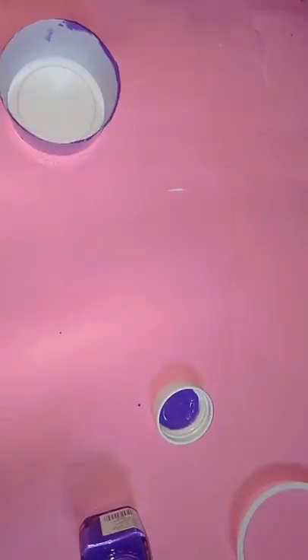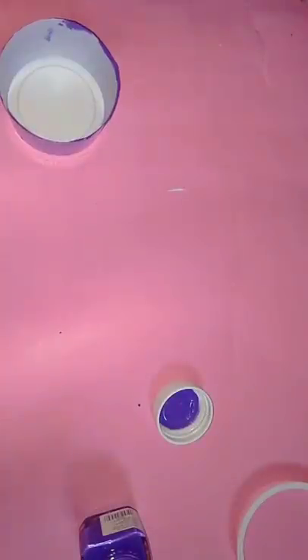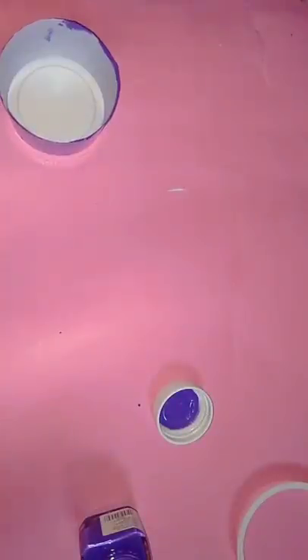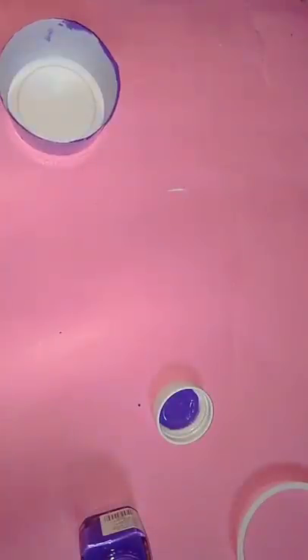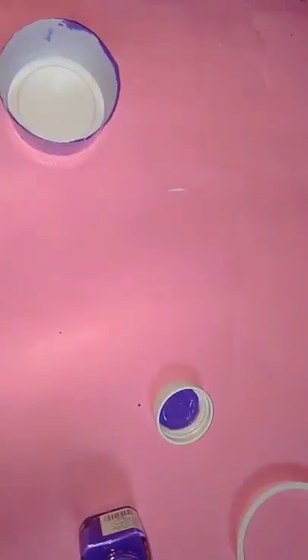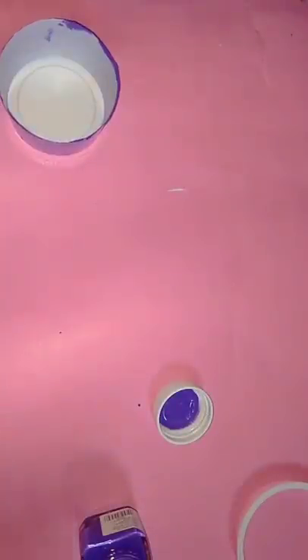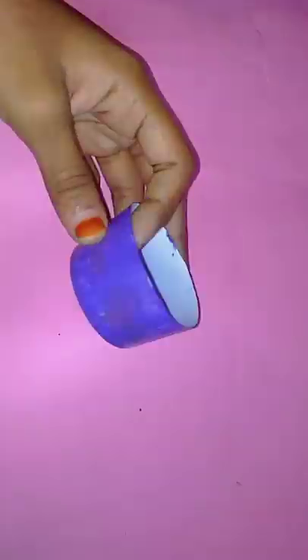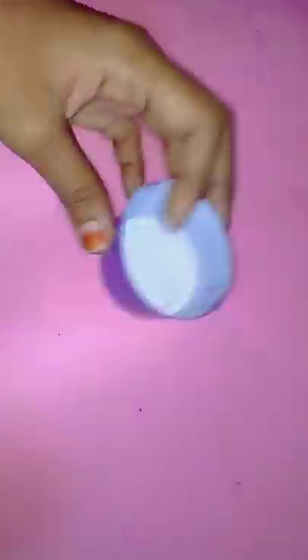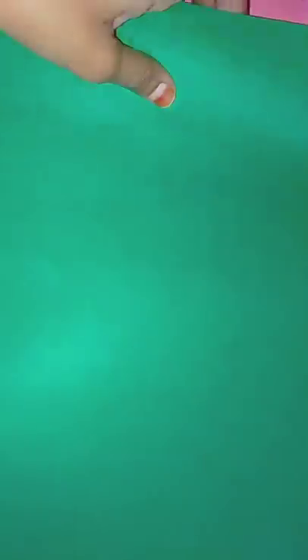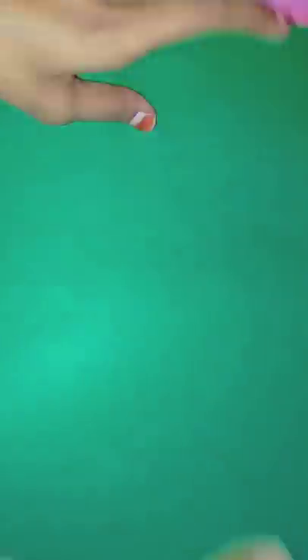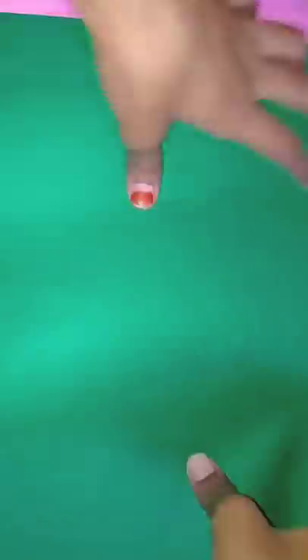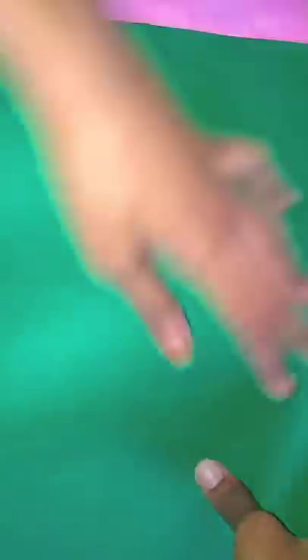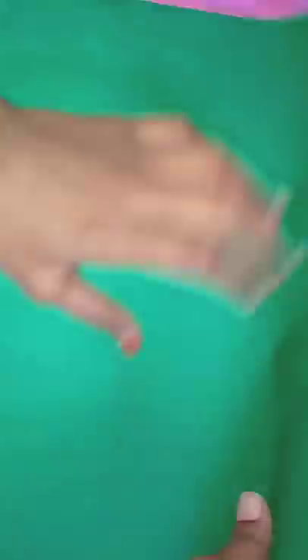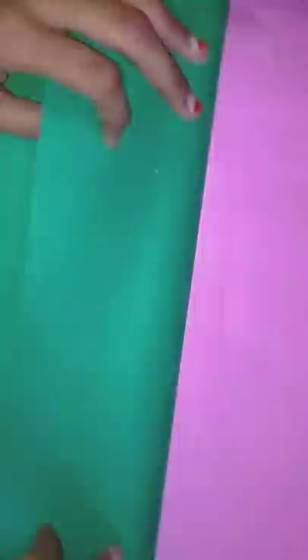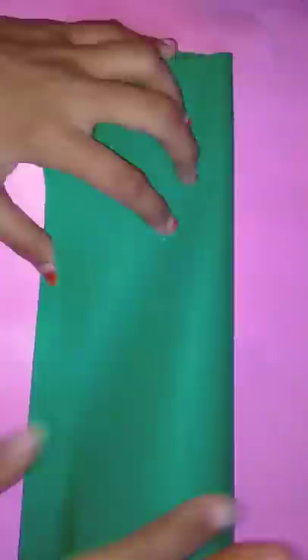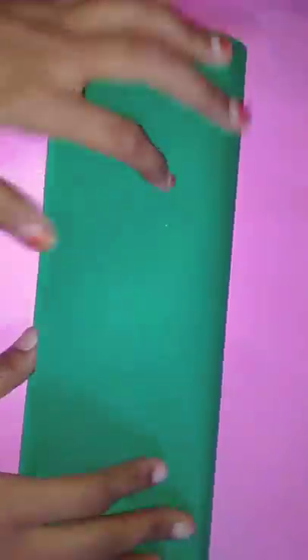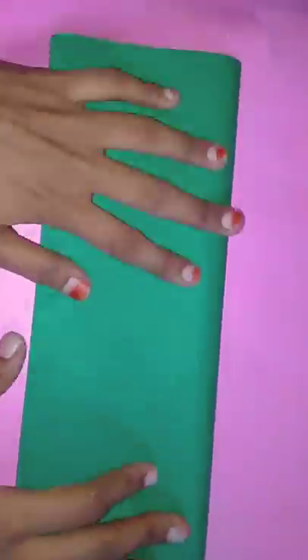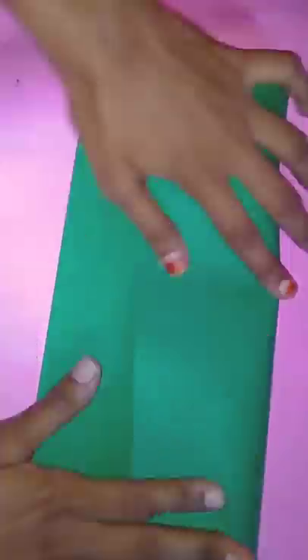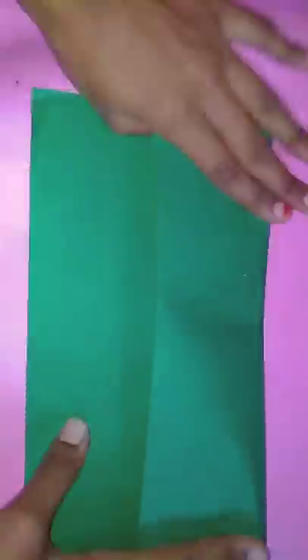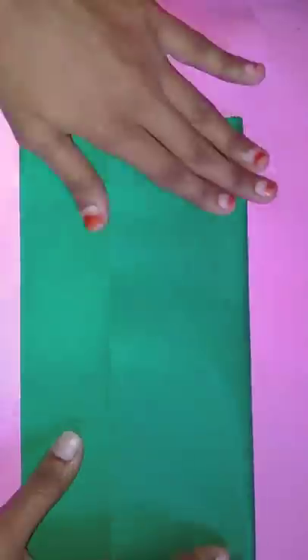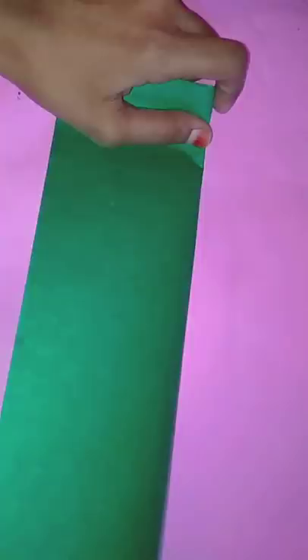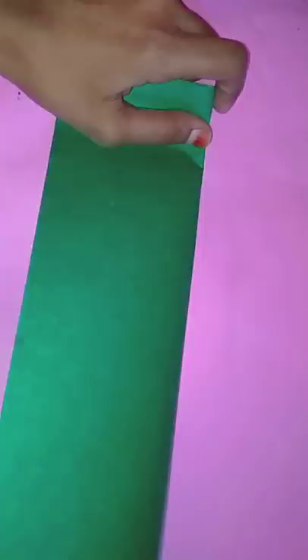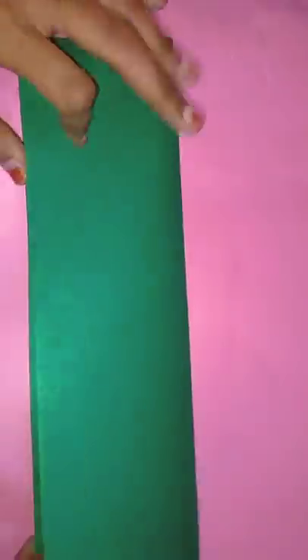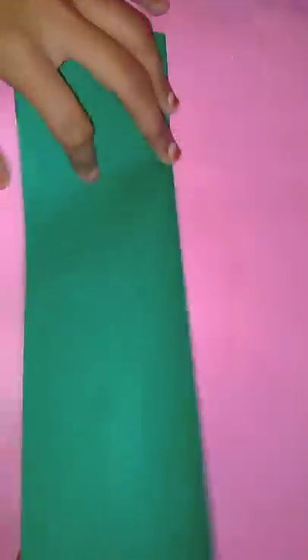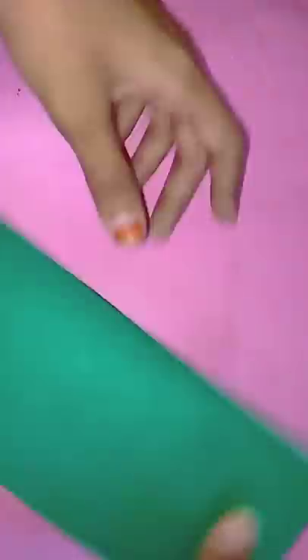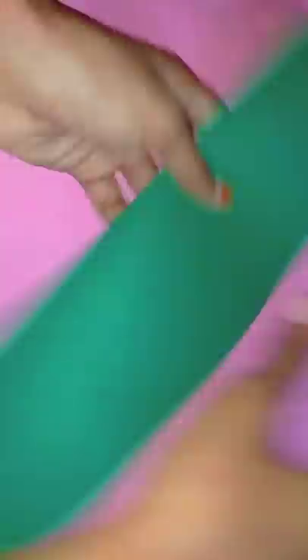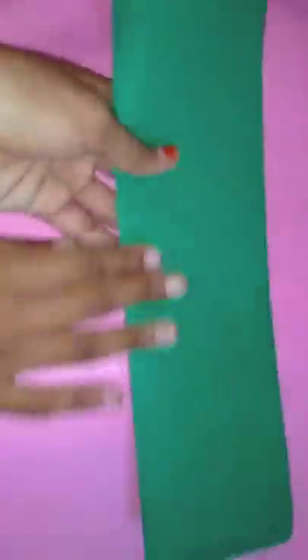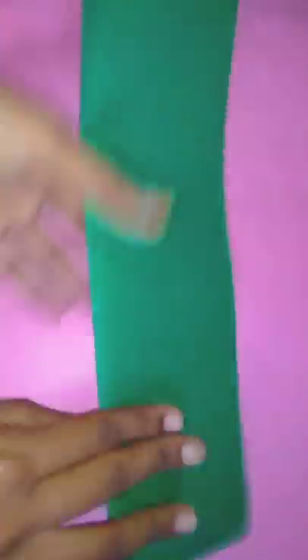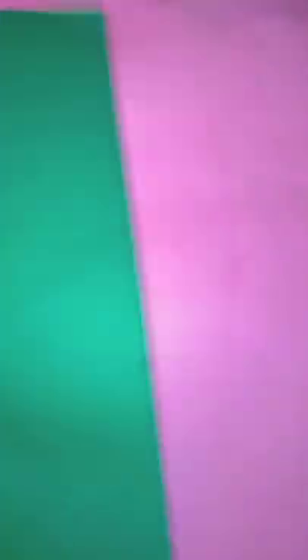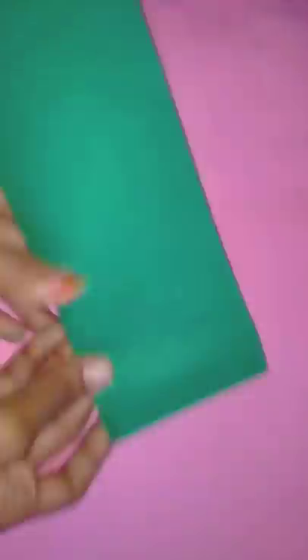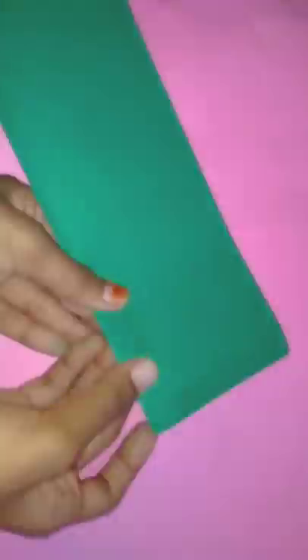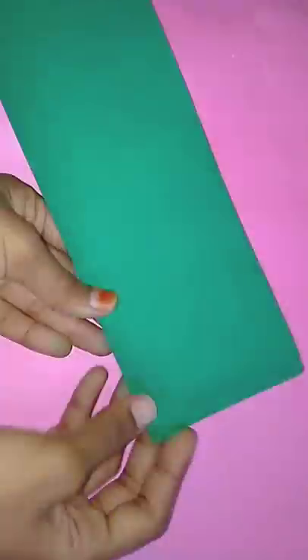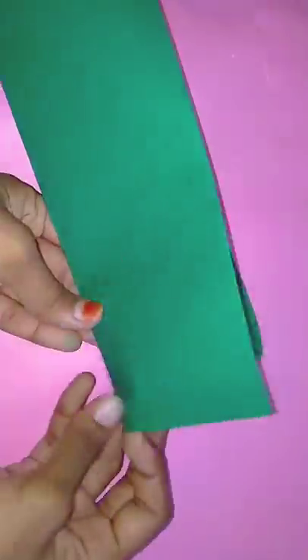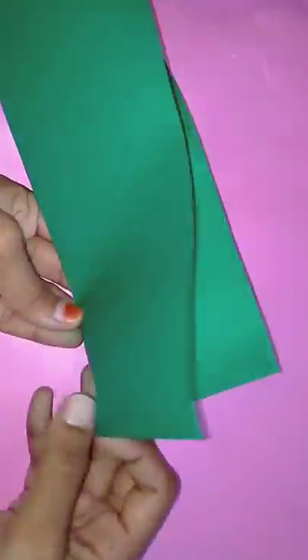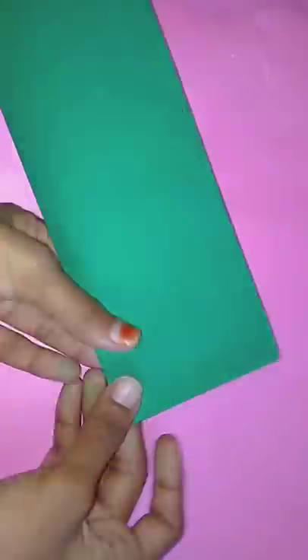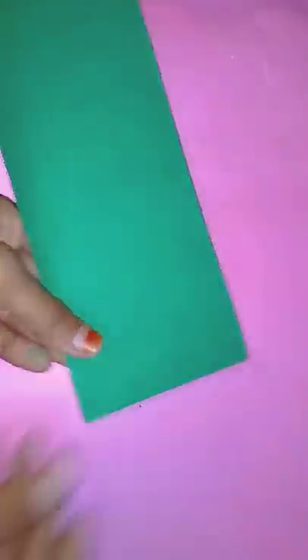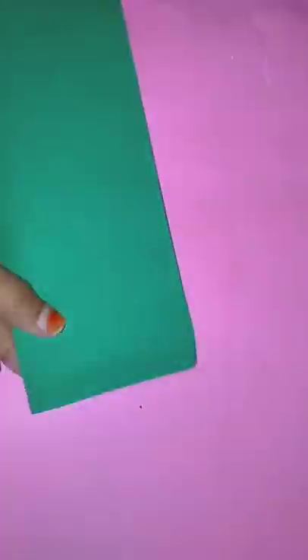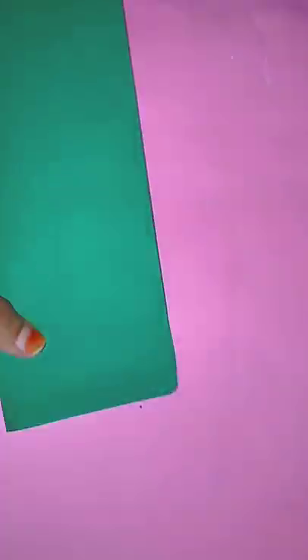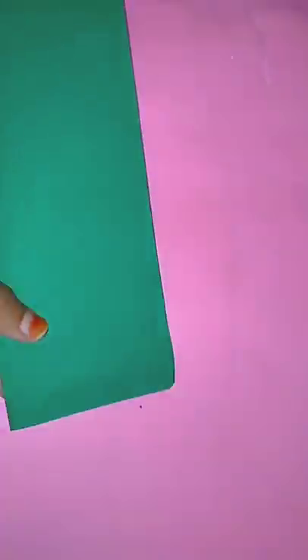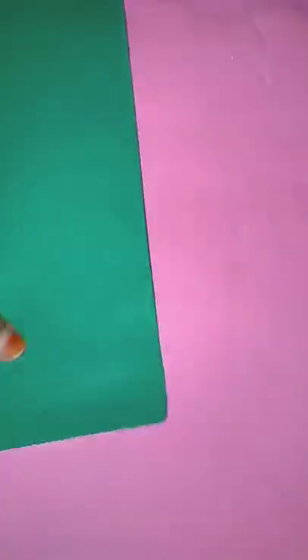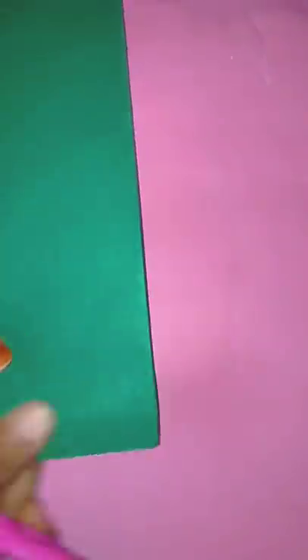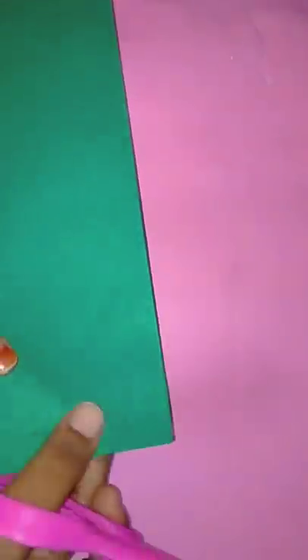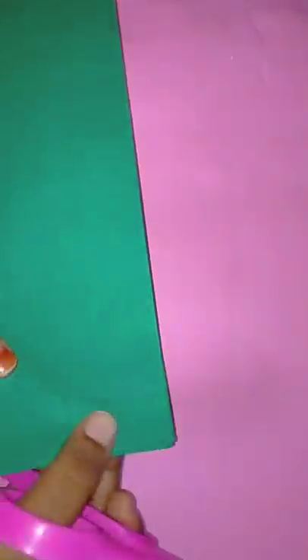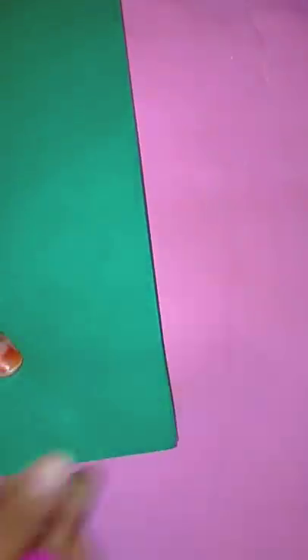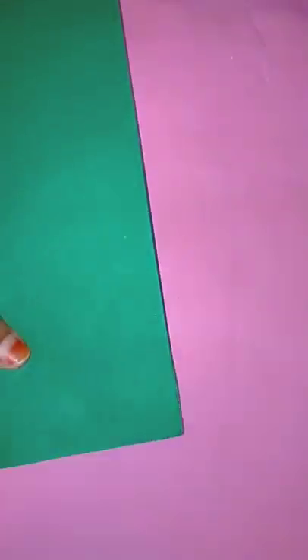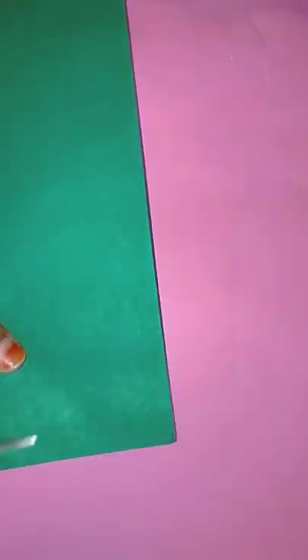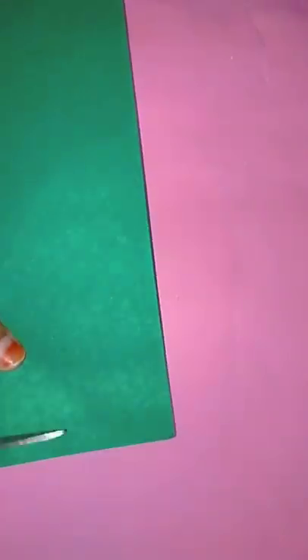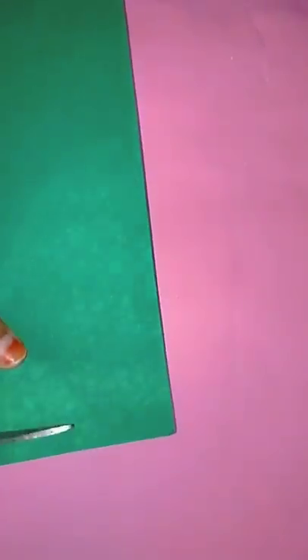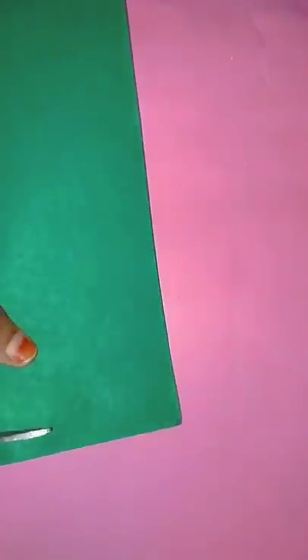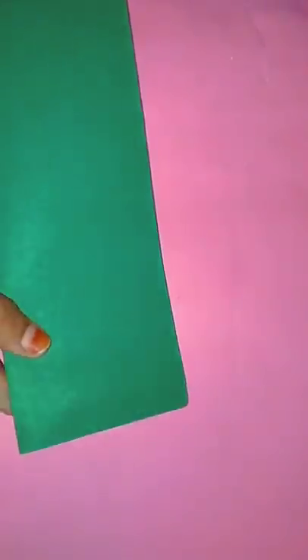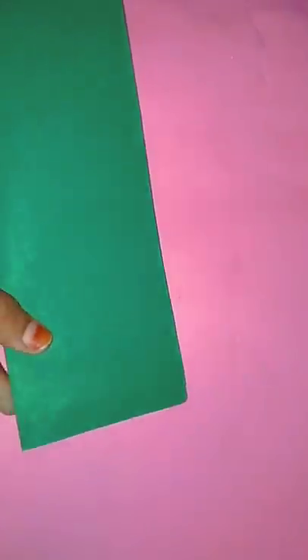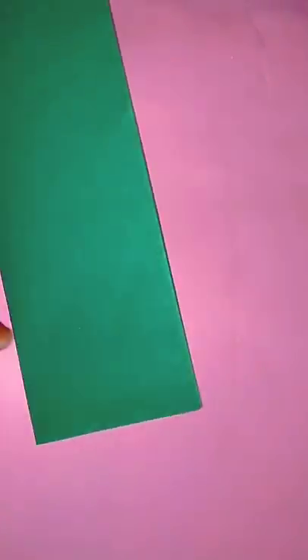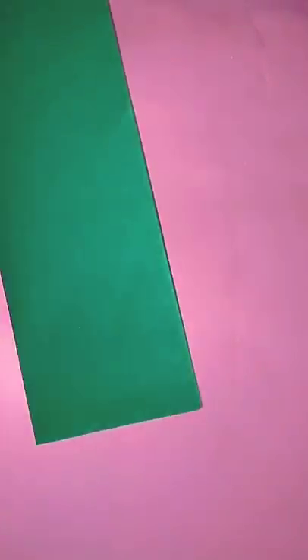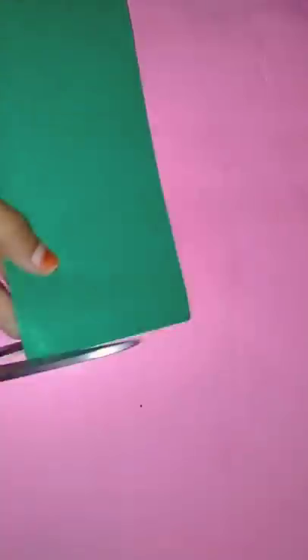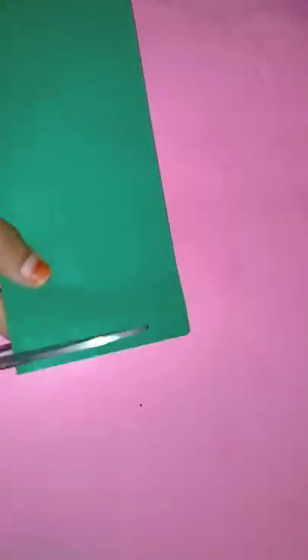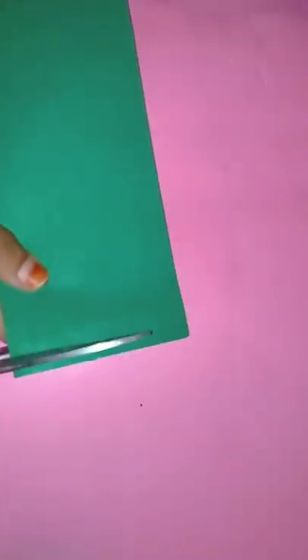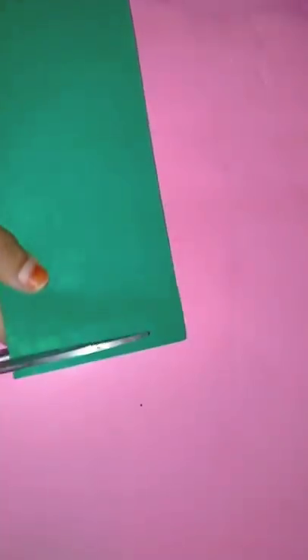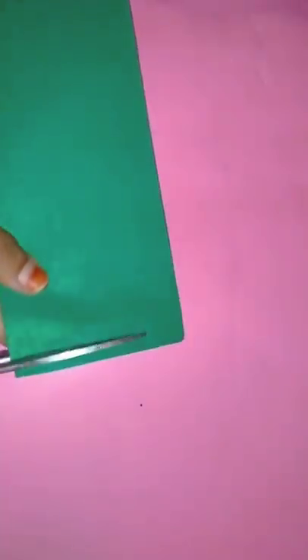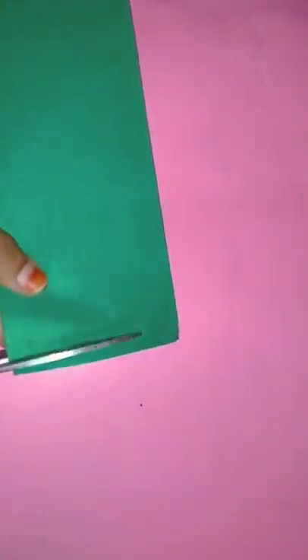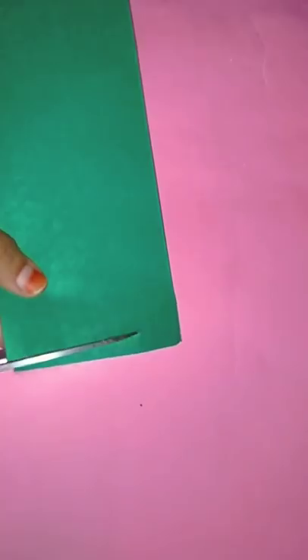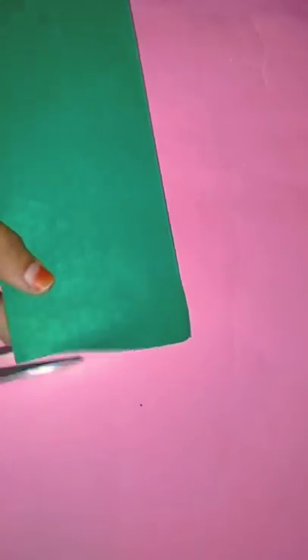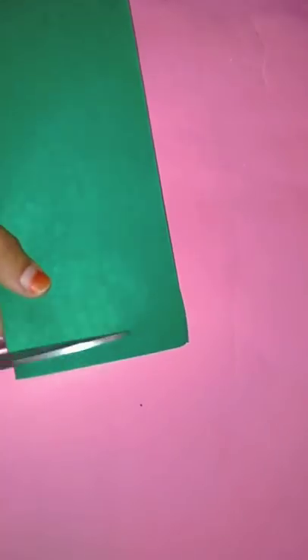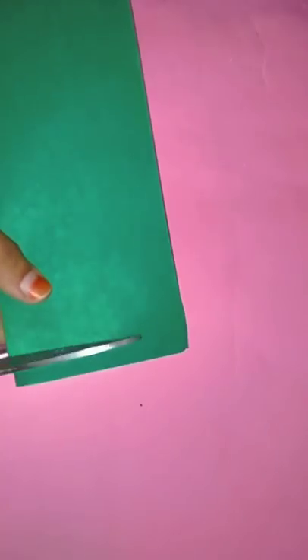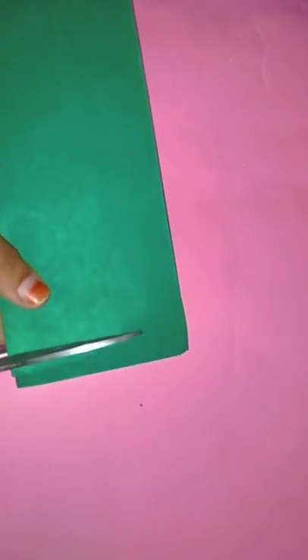Next, put a green color paper. Put the paper on the top. I'll cut it neat.